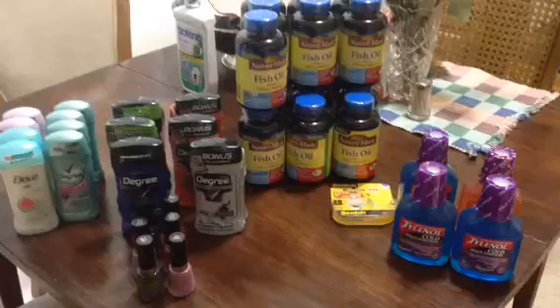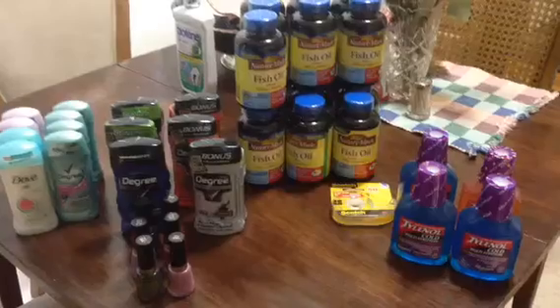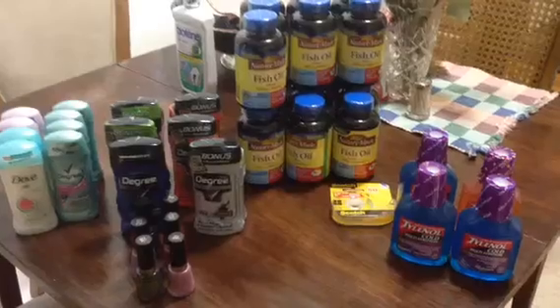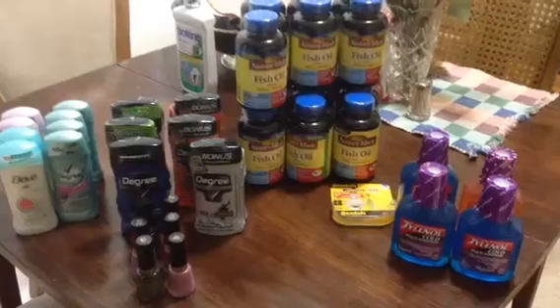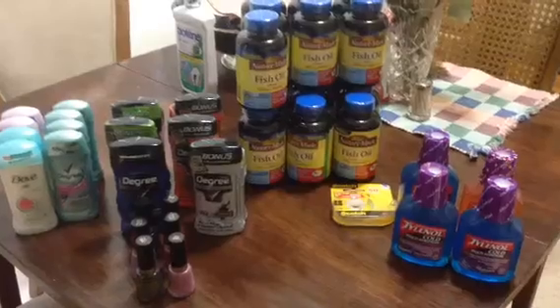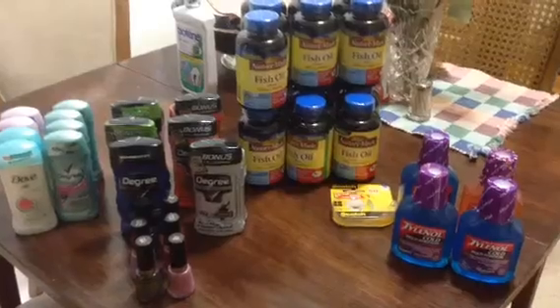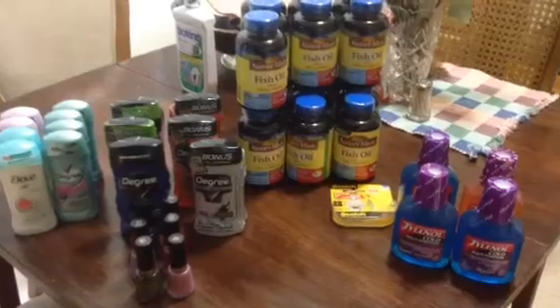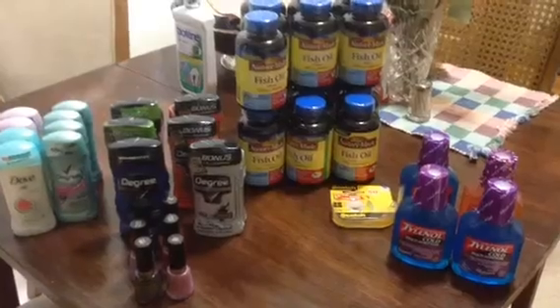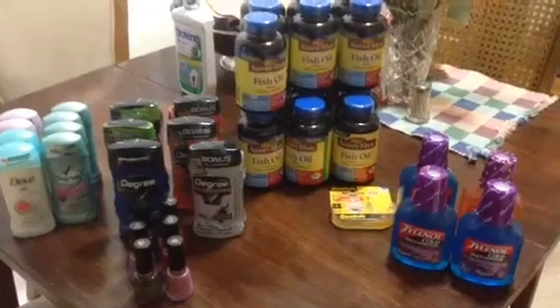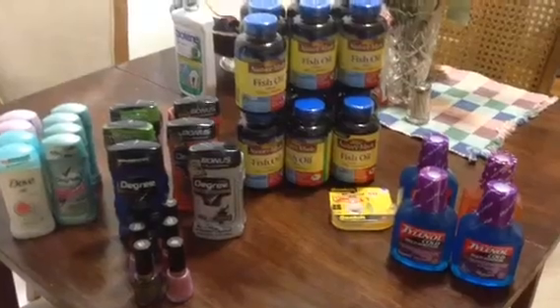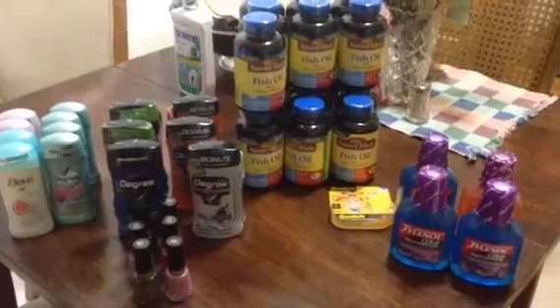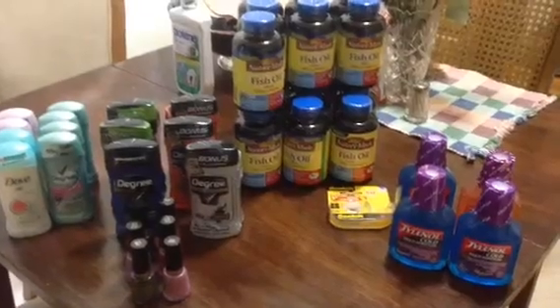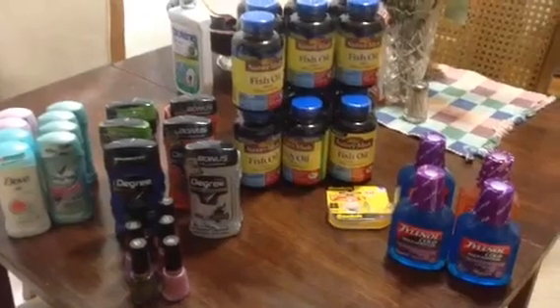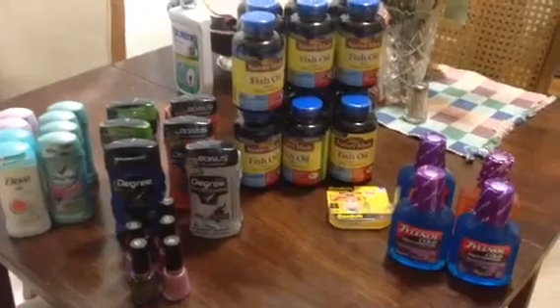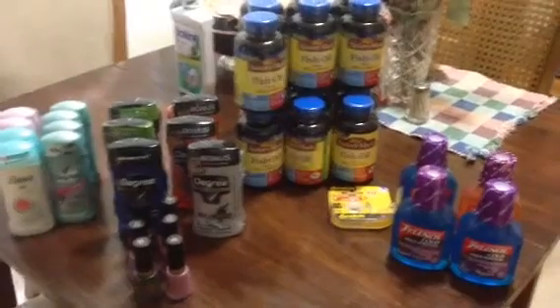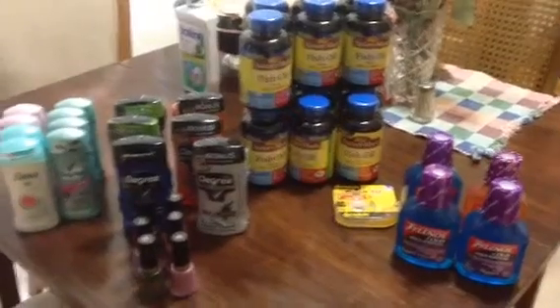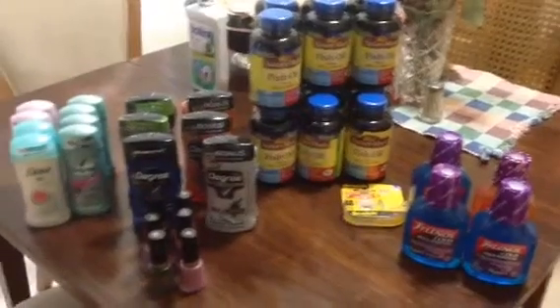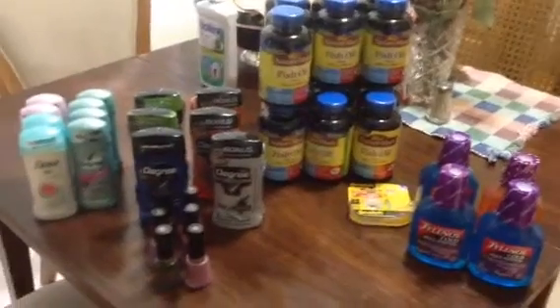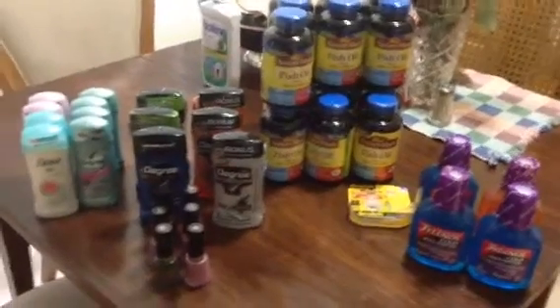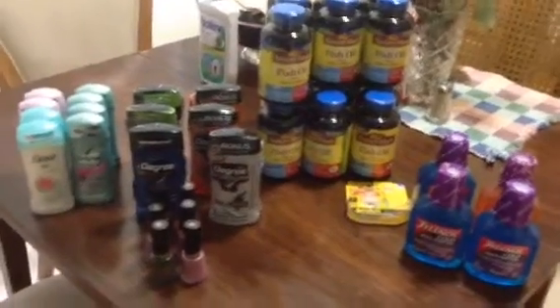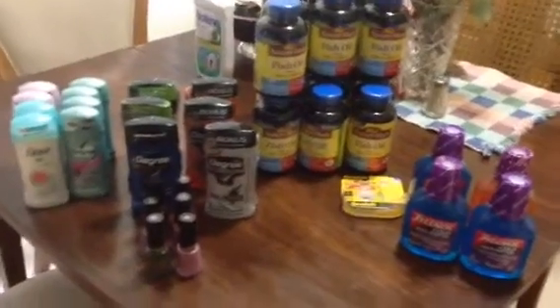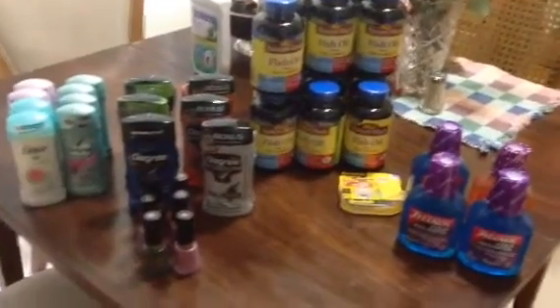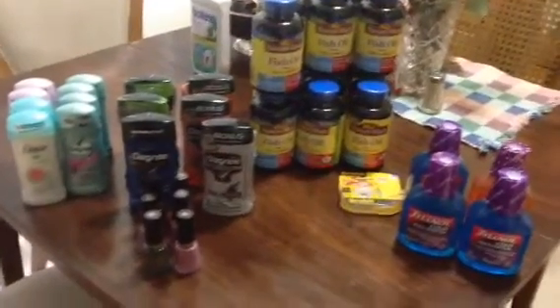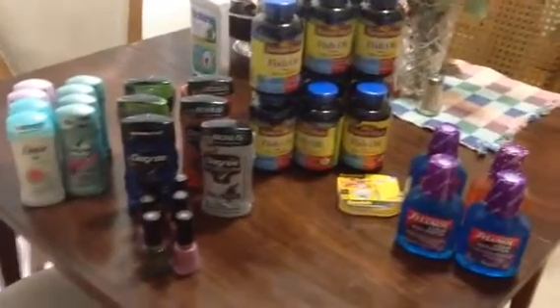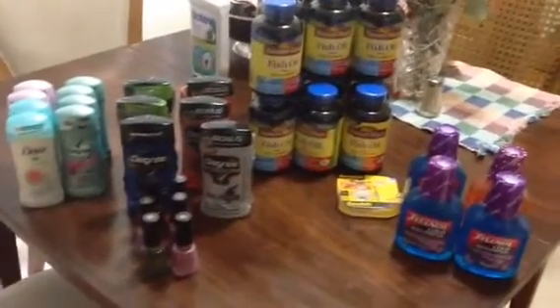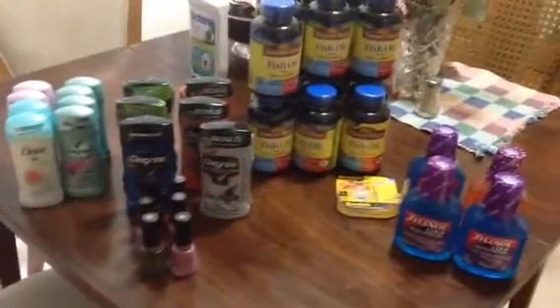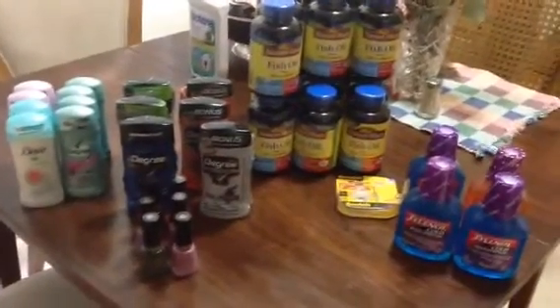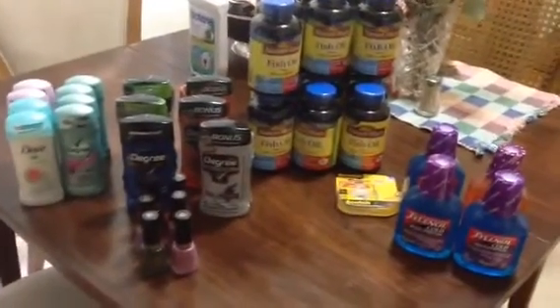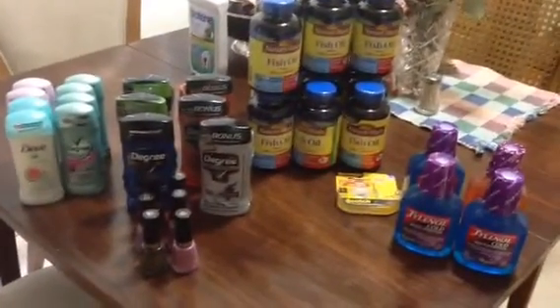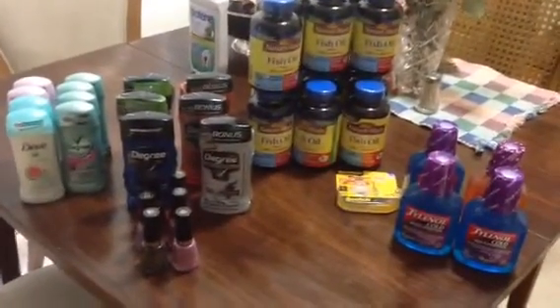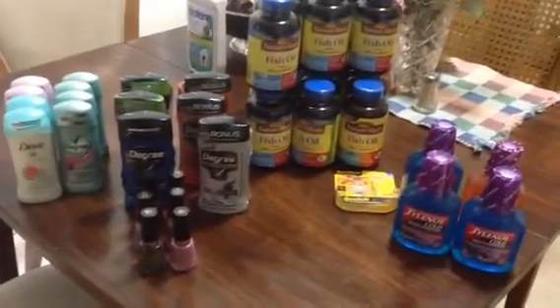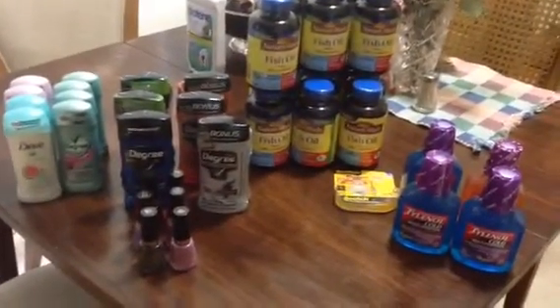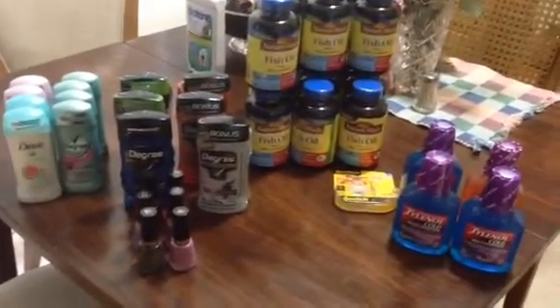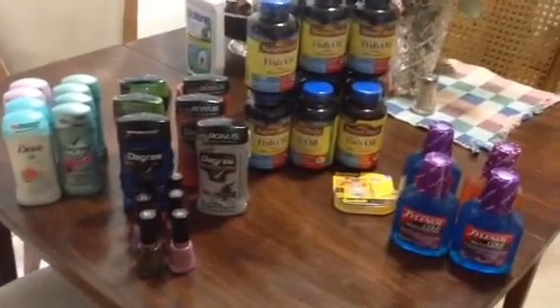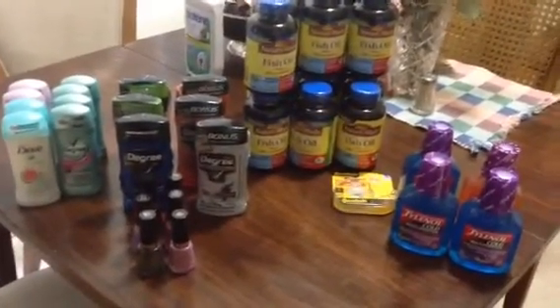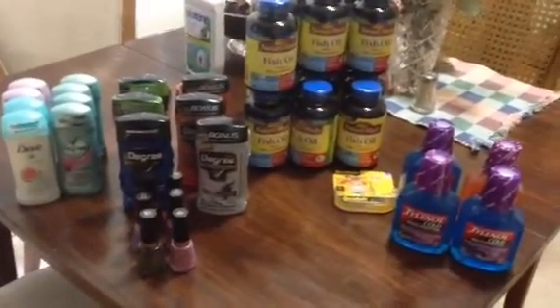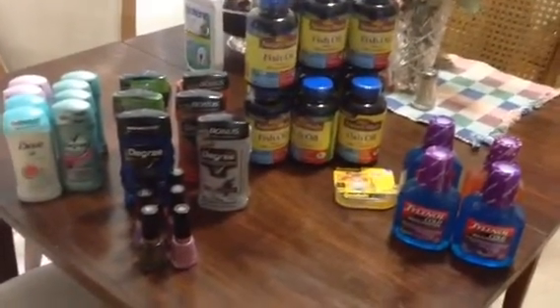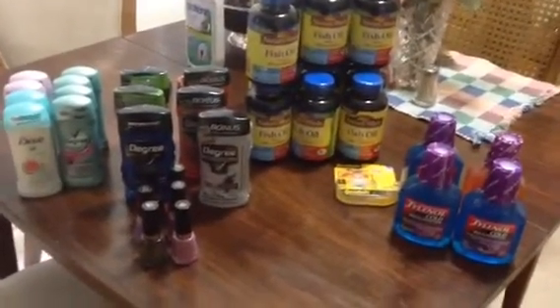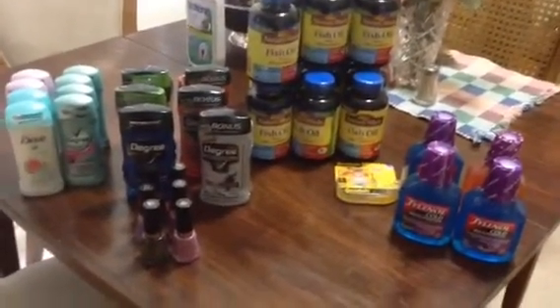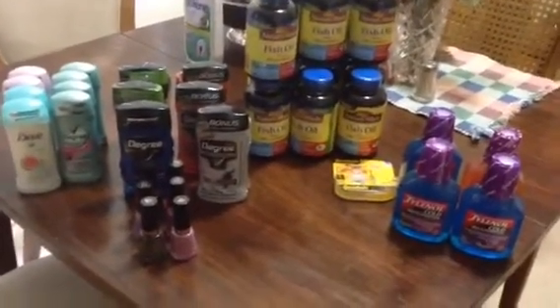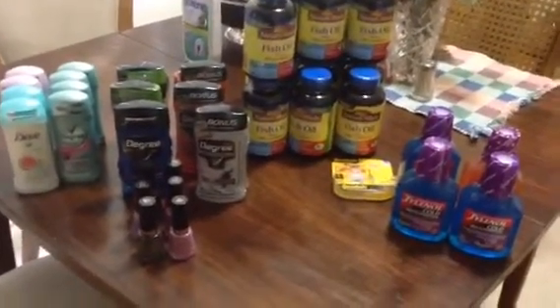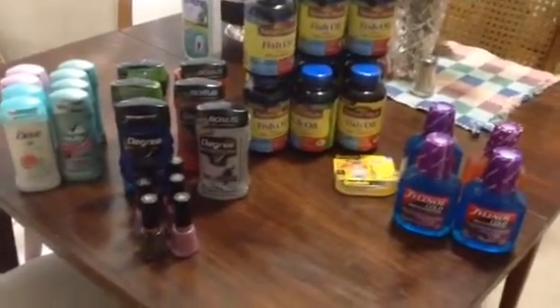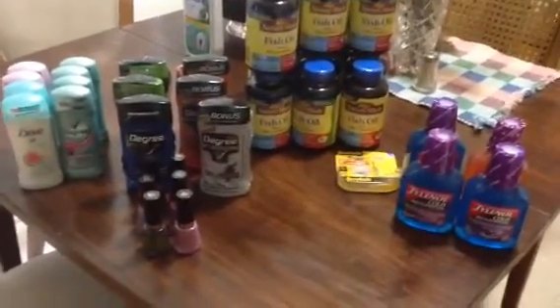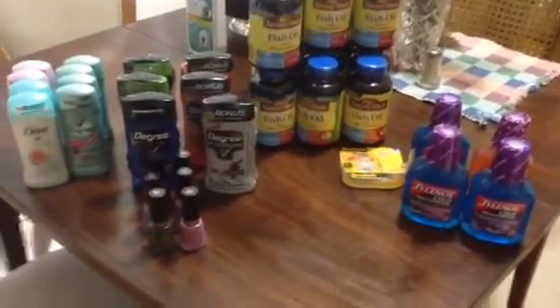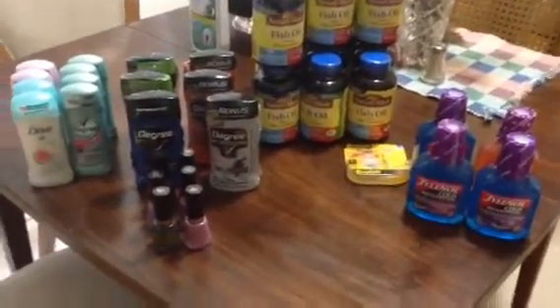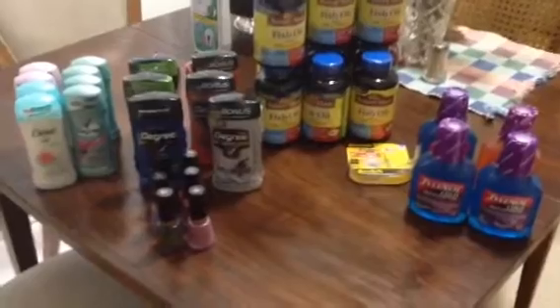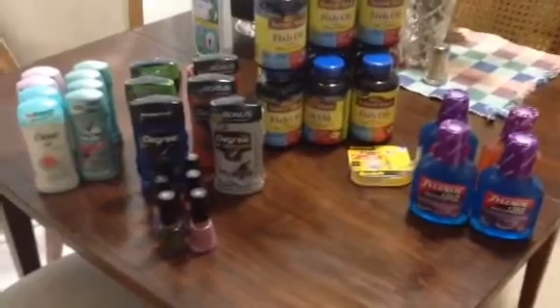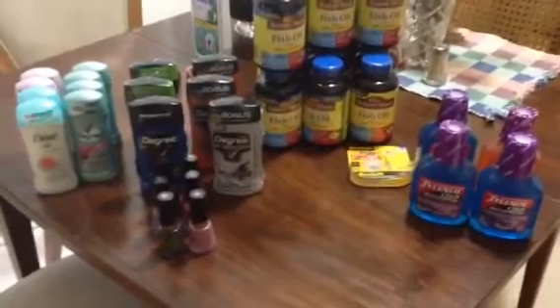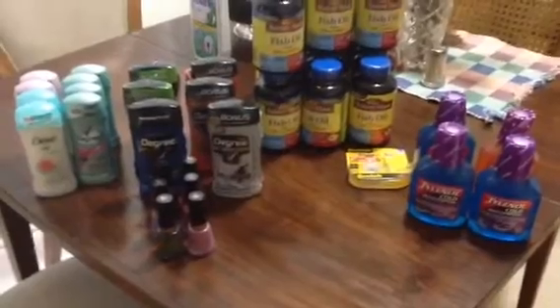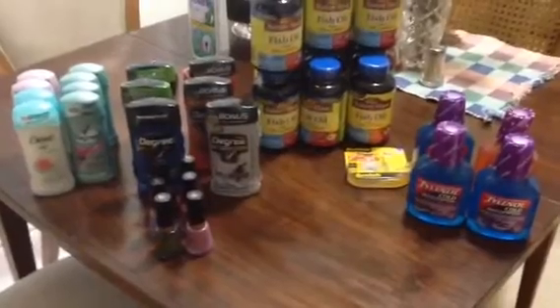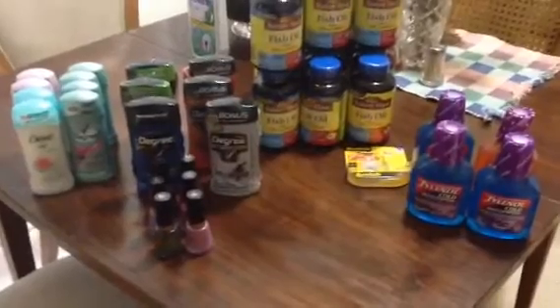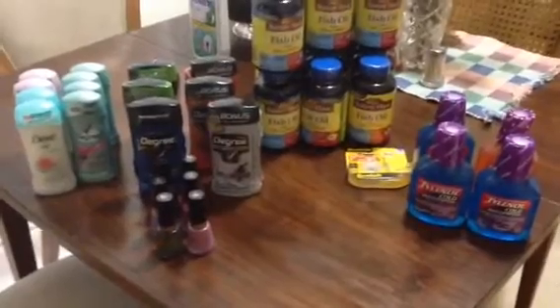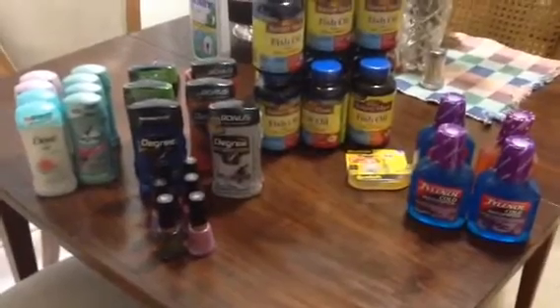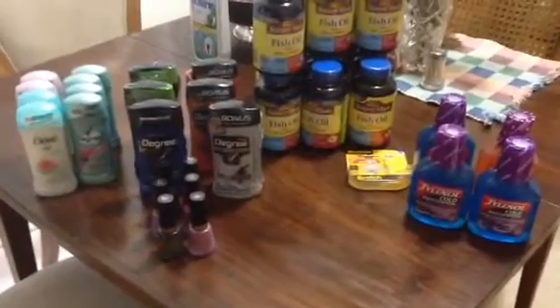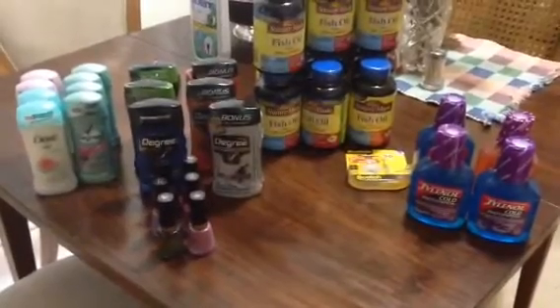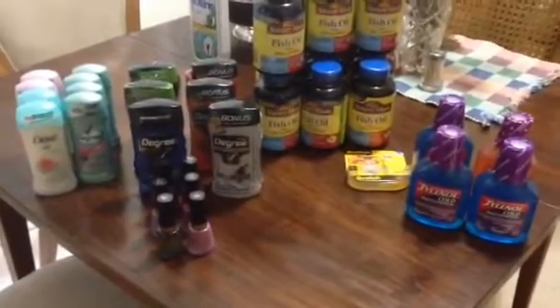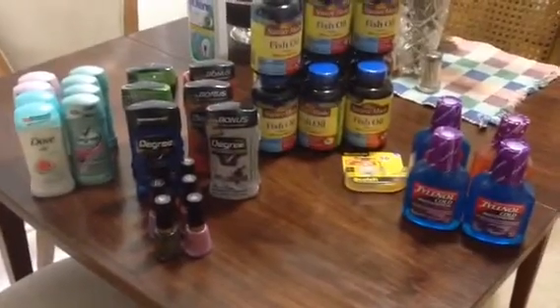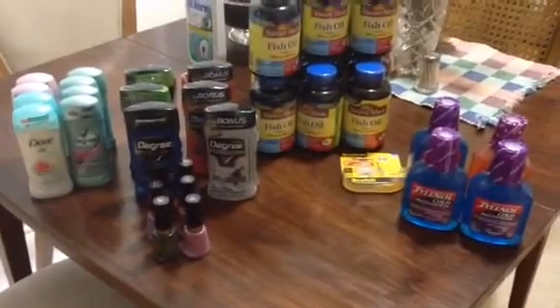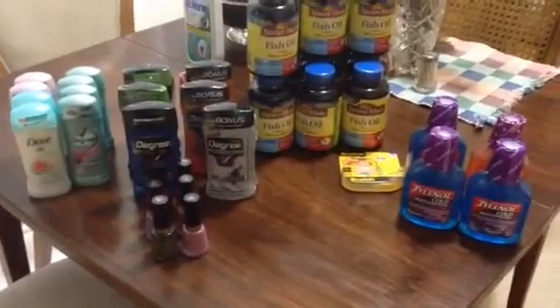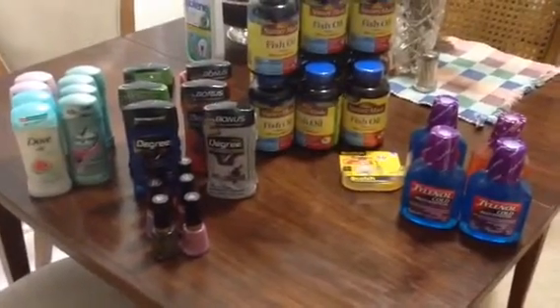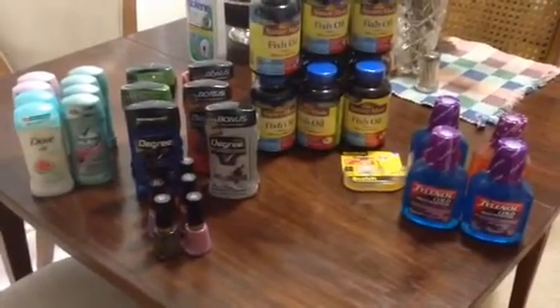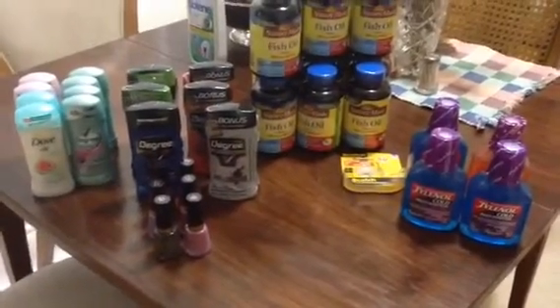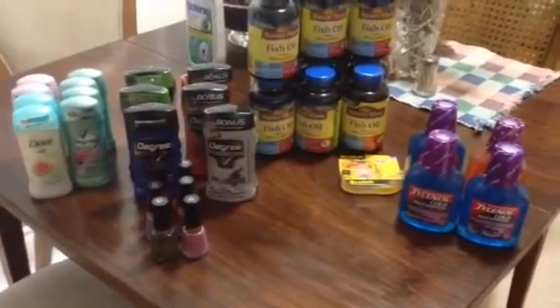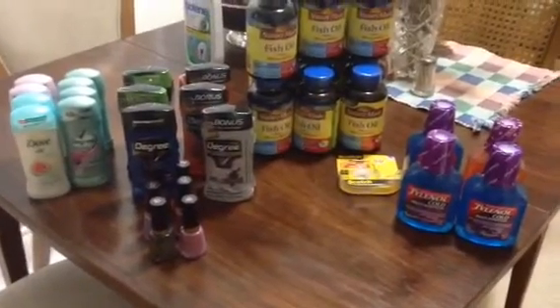Hi guys, this is my Walgreens haul for today. This is all the products that I bought, which is pretty much on the double dip.